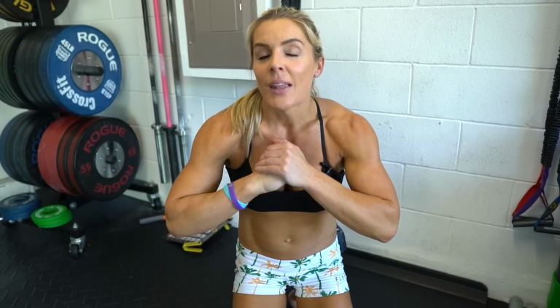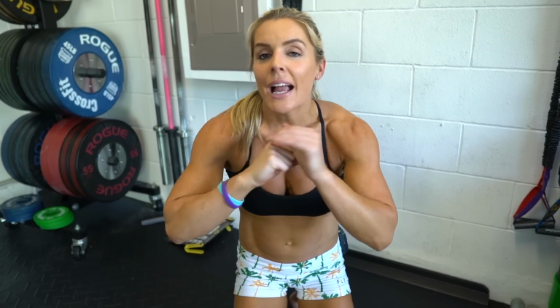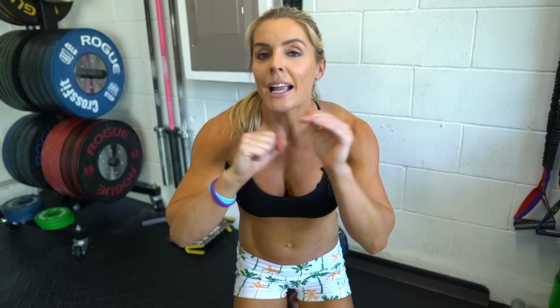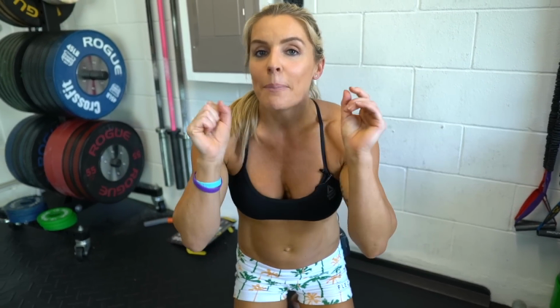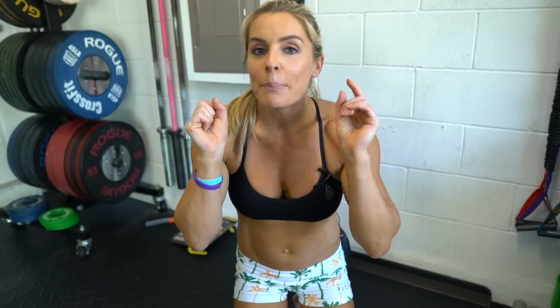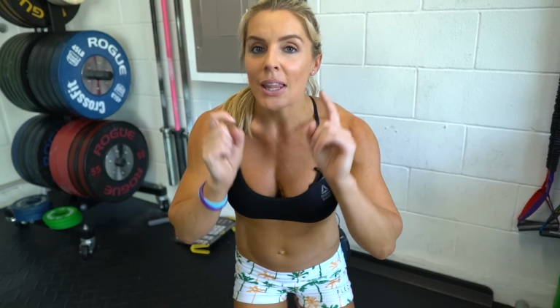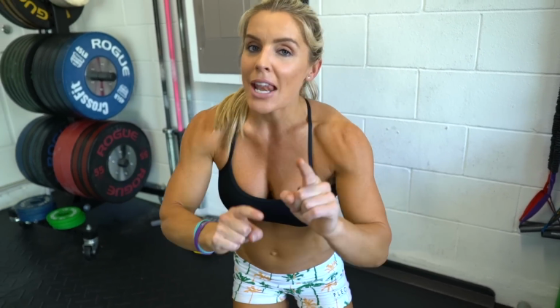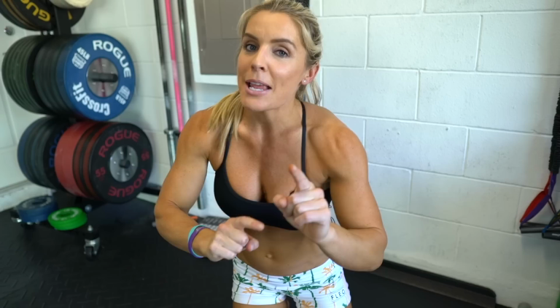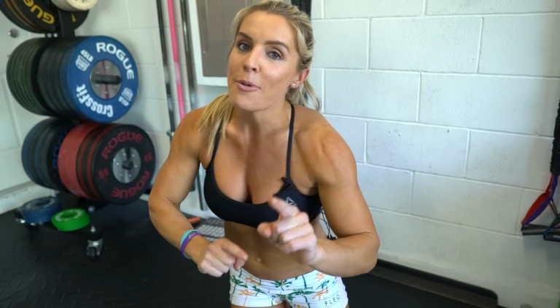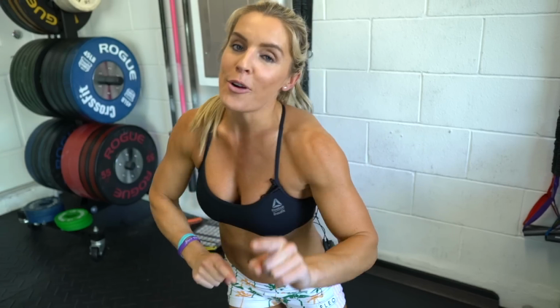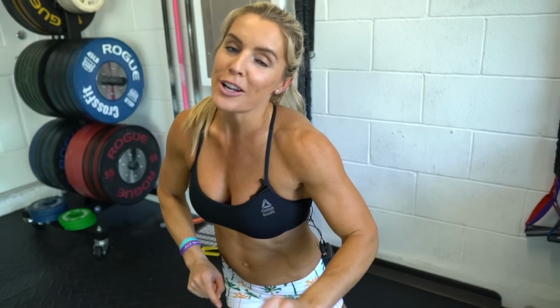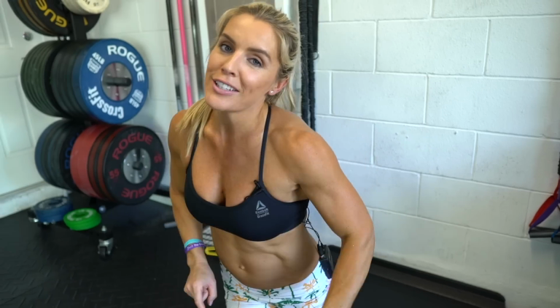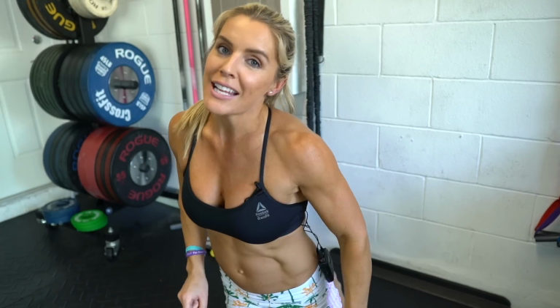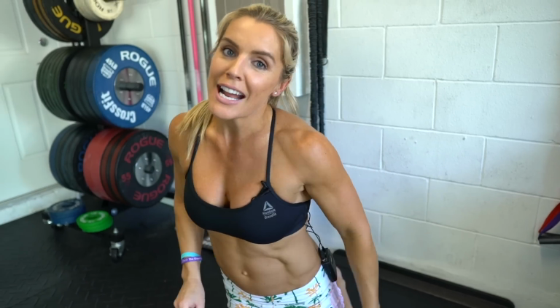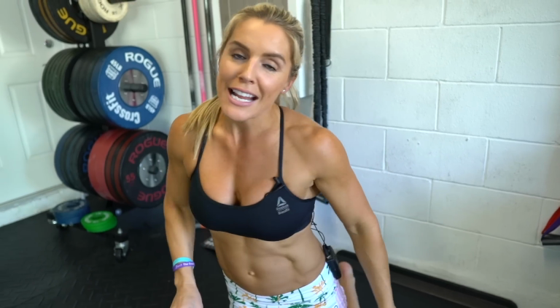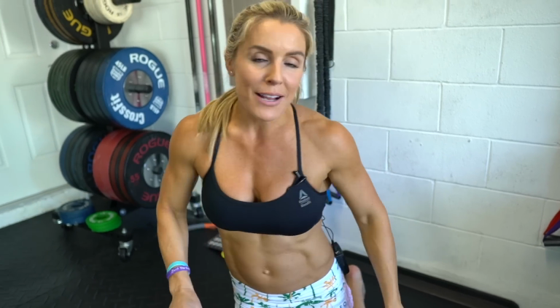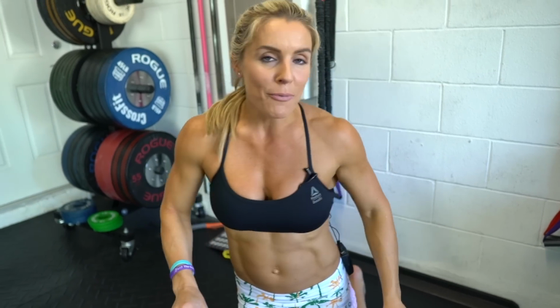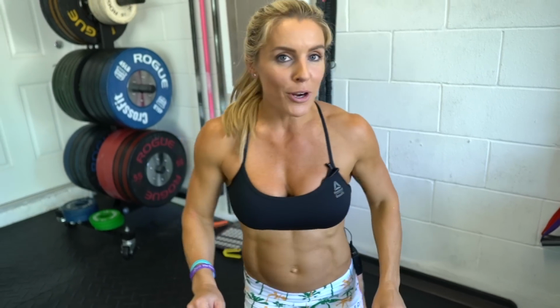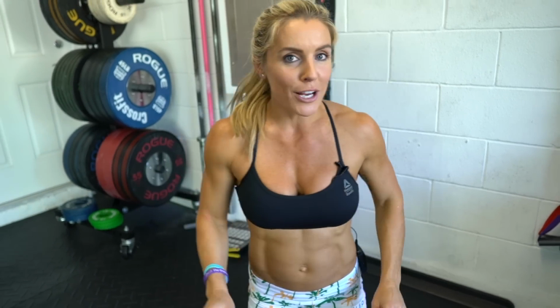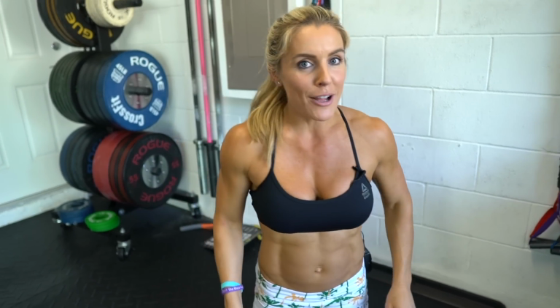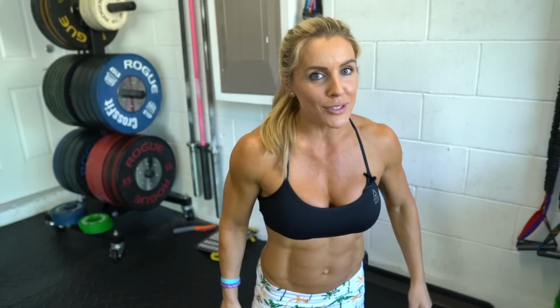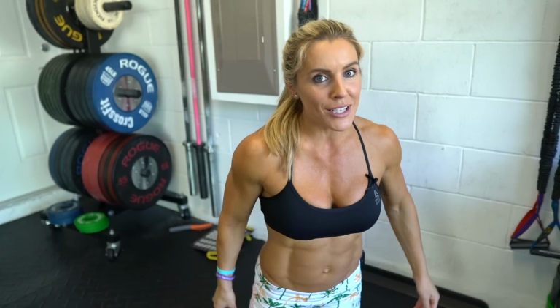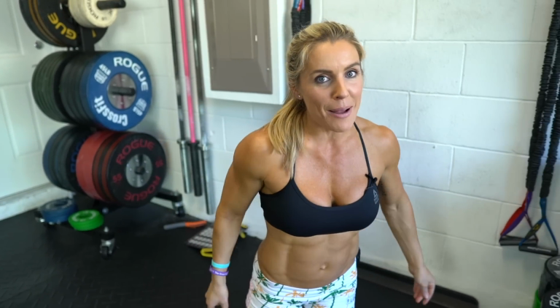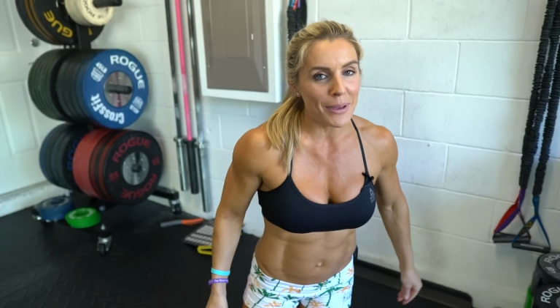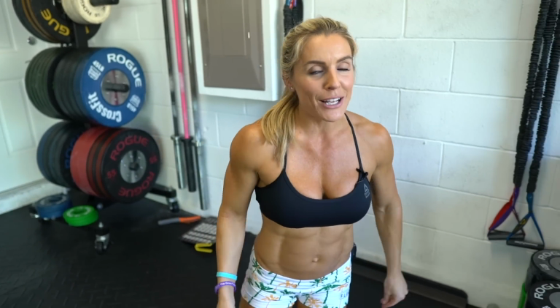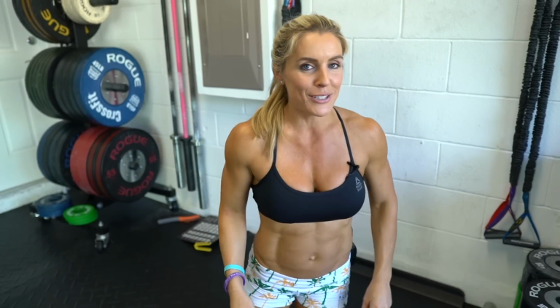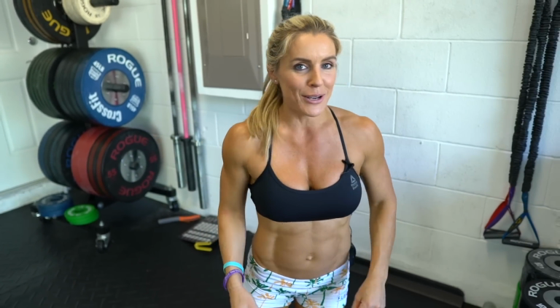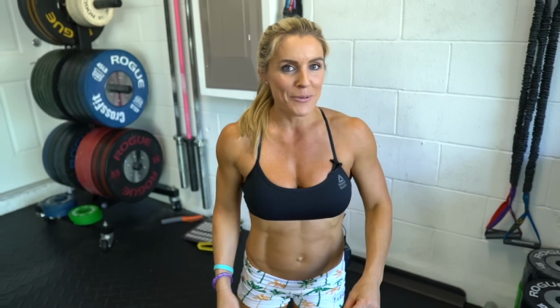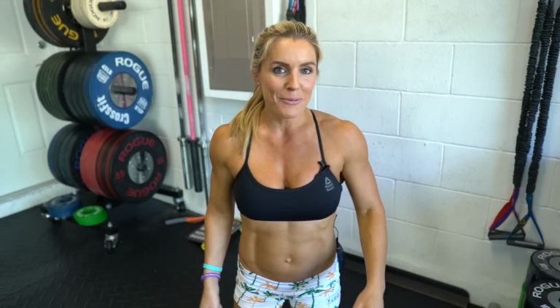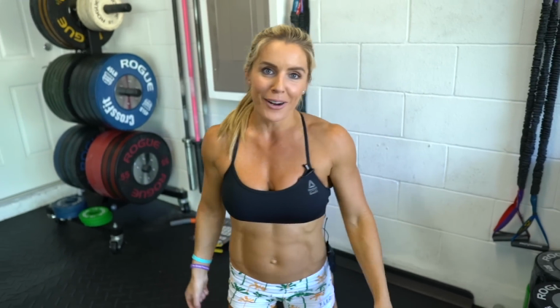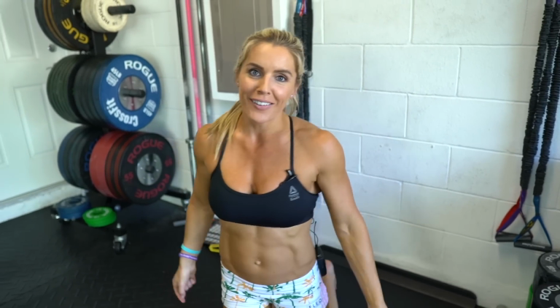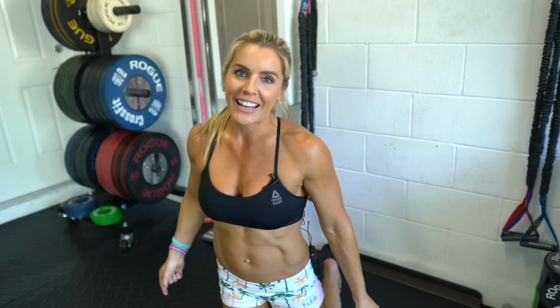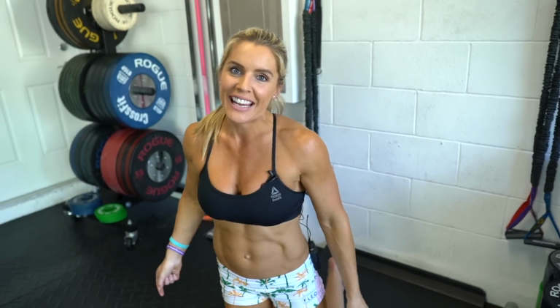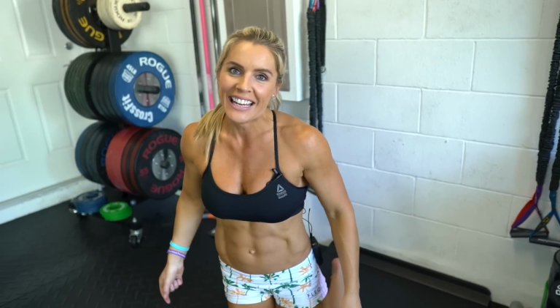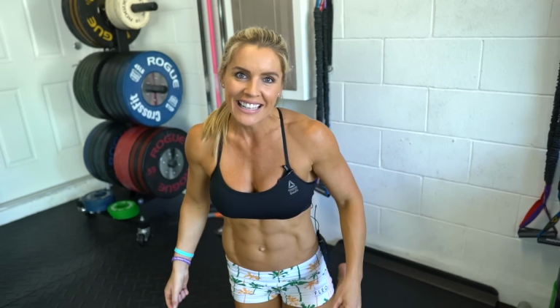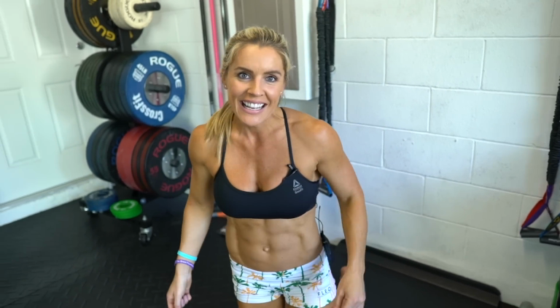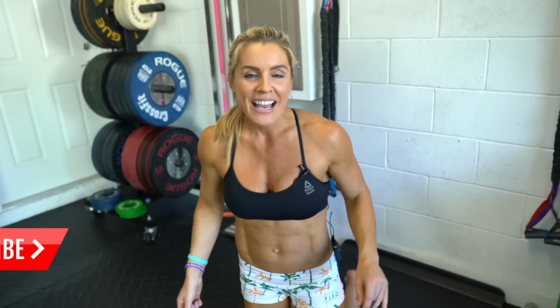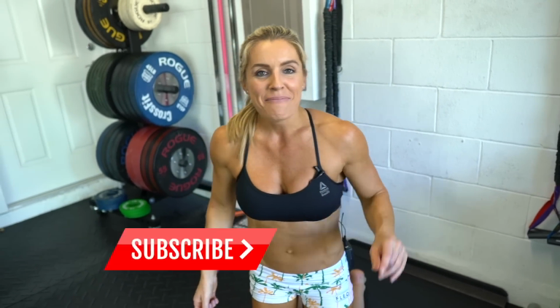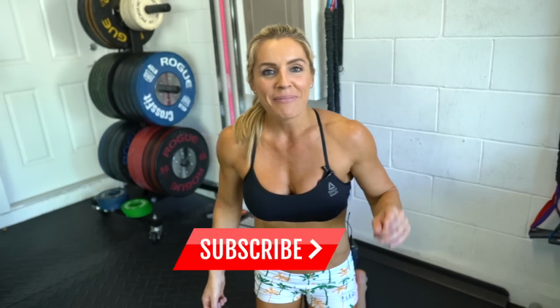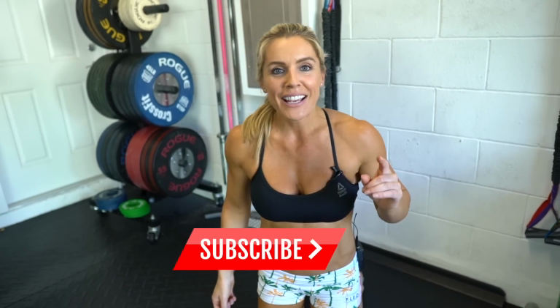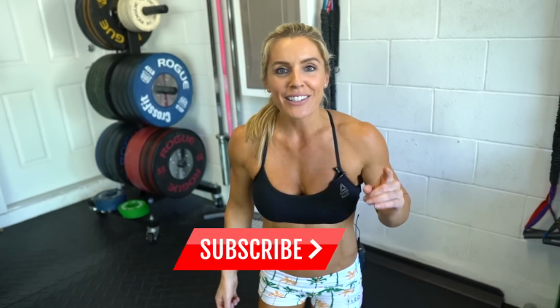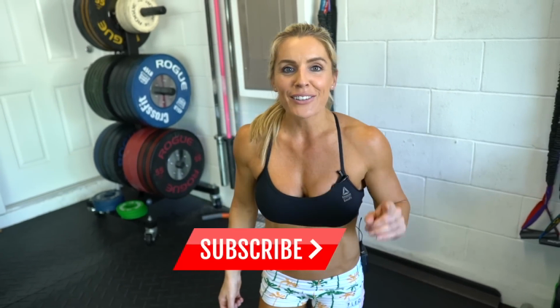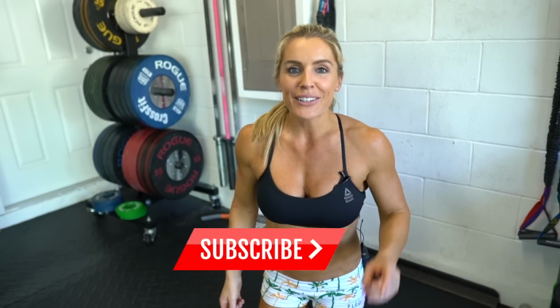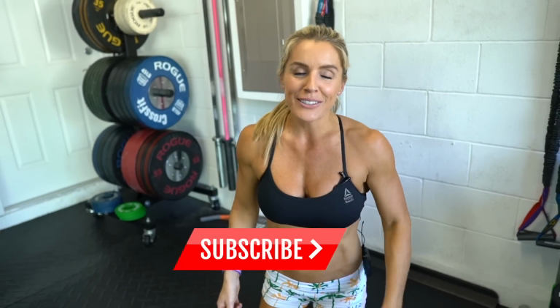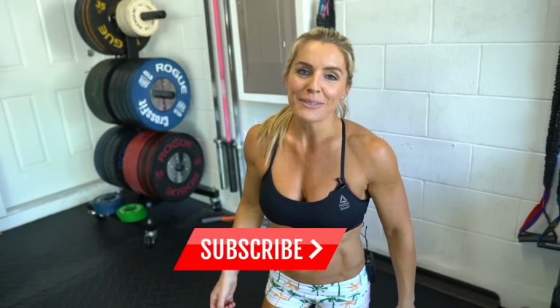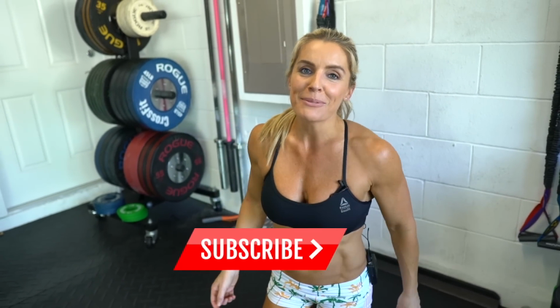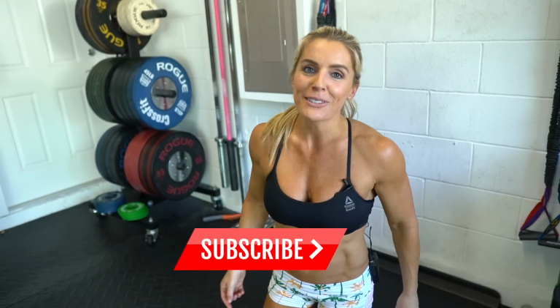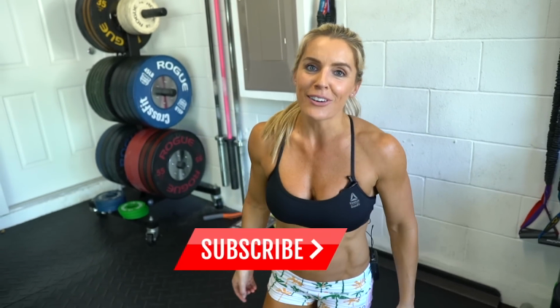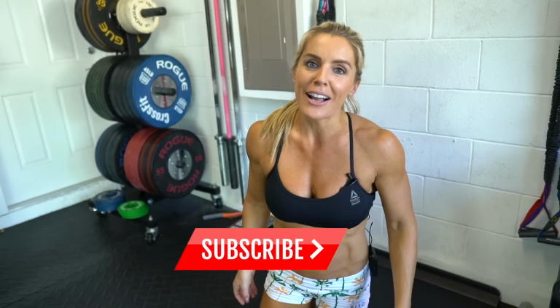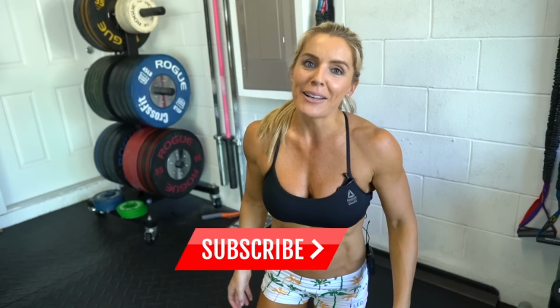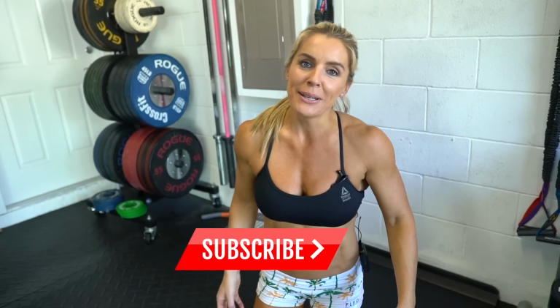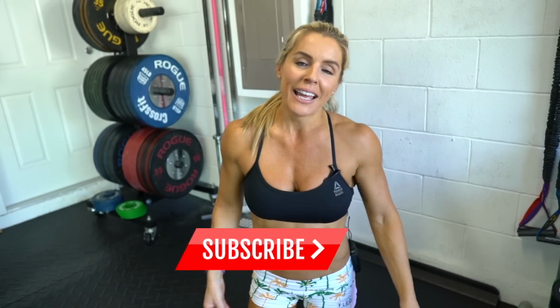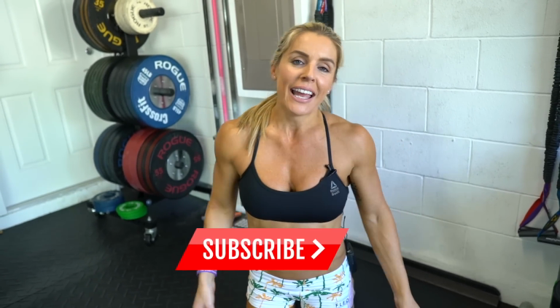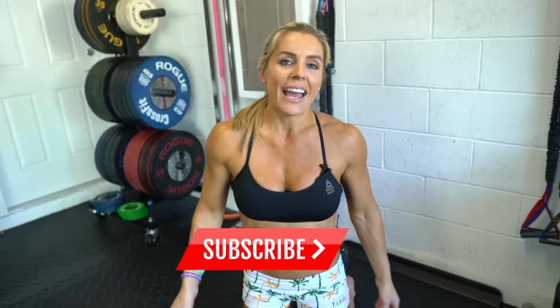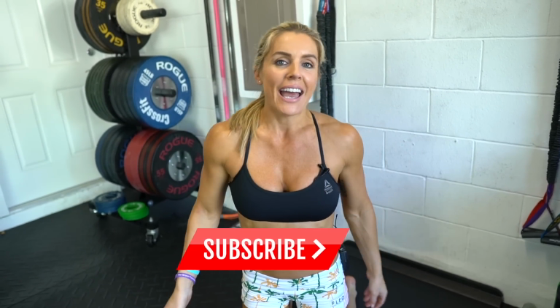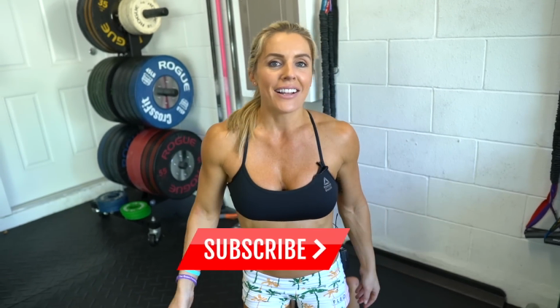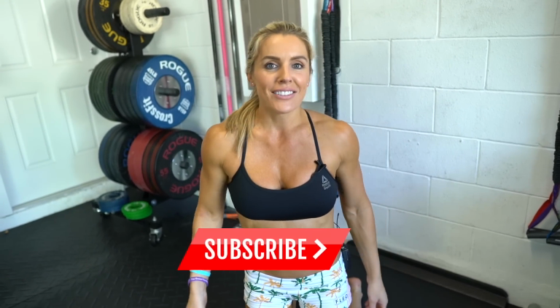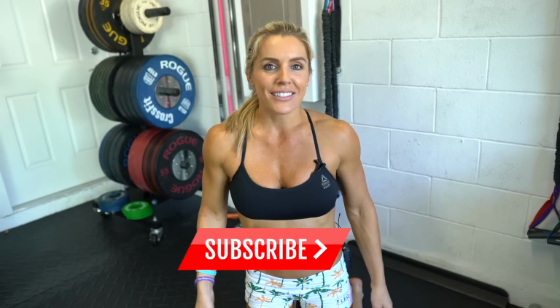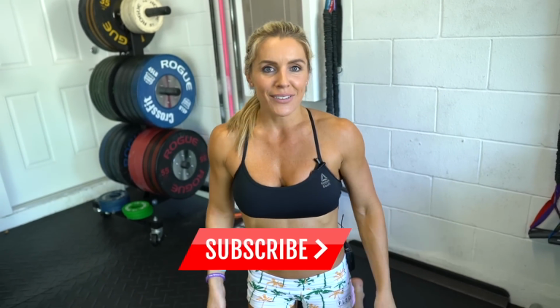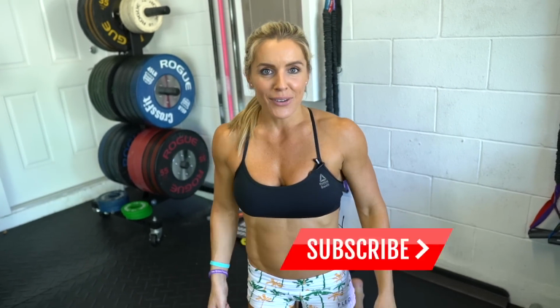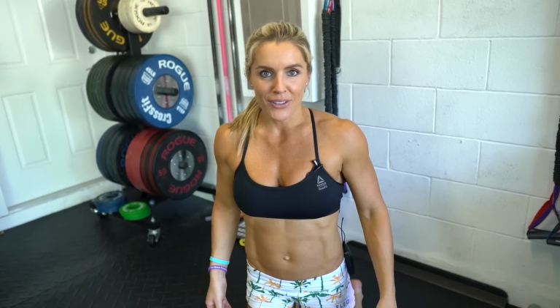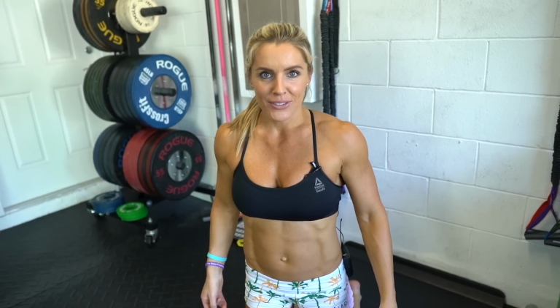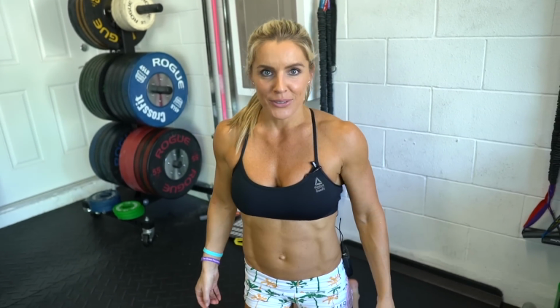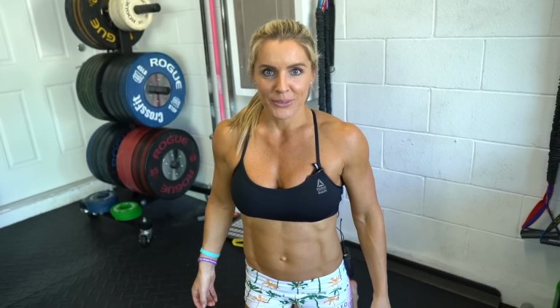I've got plenty more exciting workouts coming. Make sure you subscribe and I'll see you all soon.